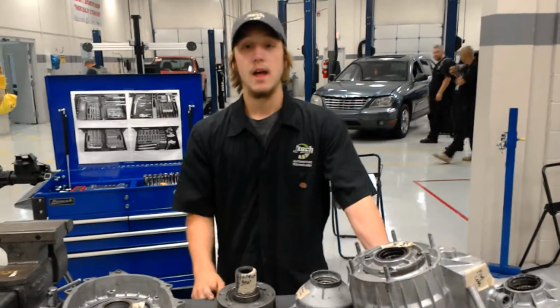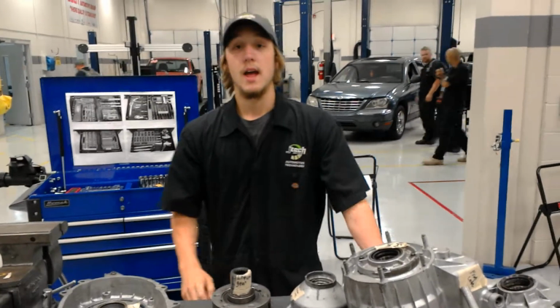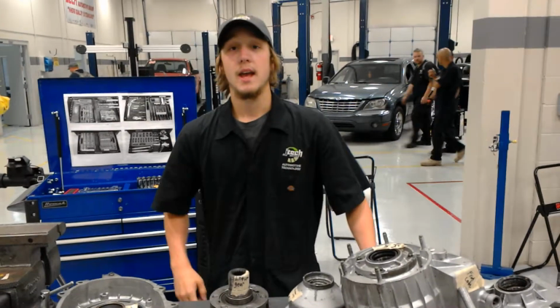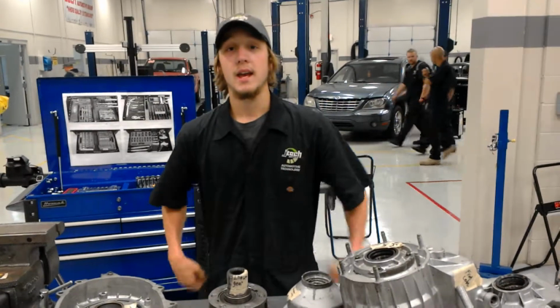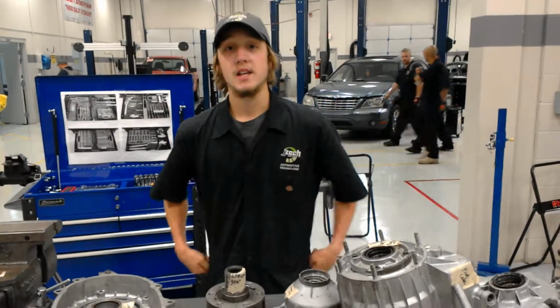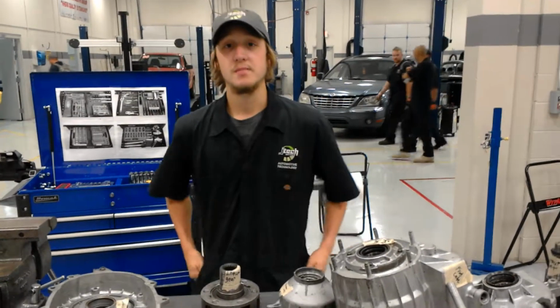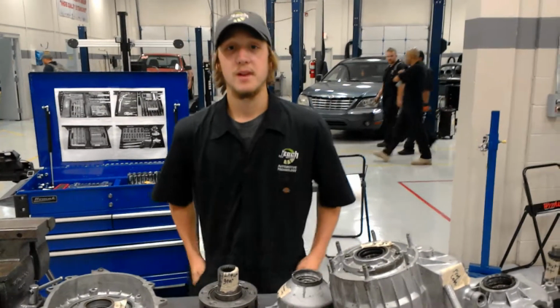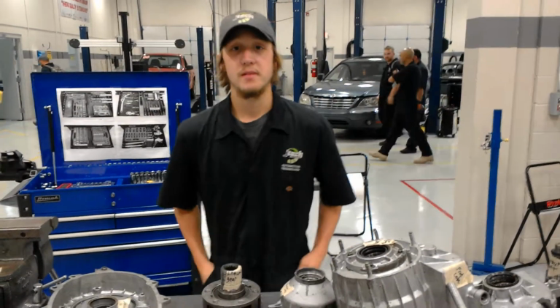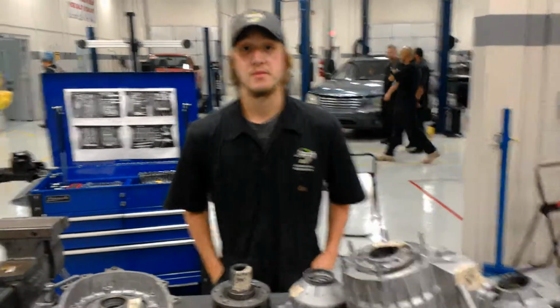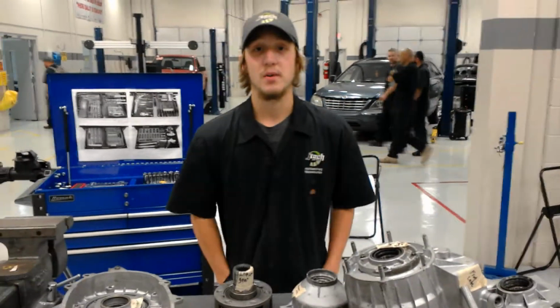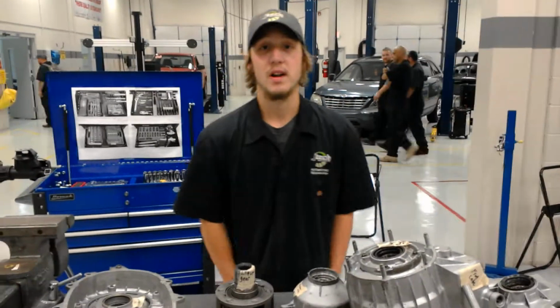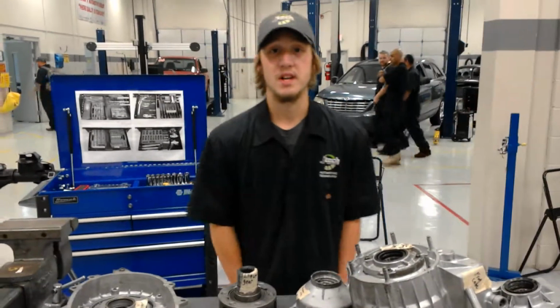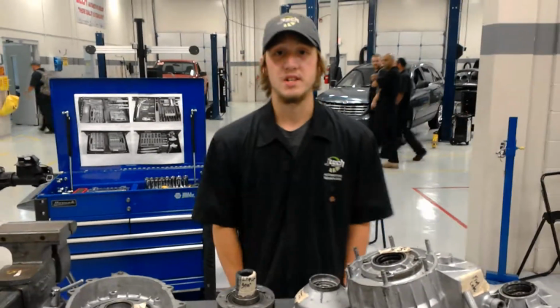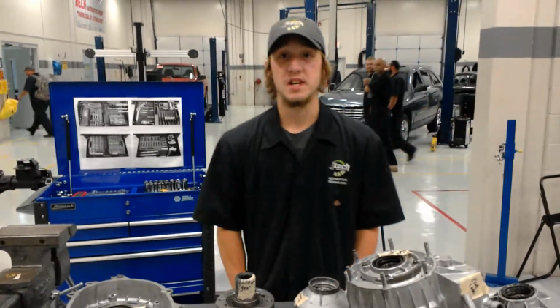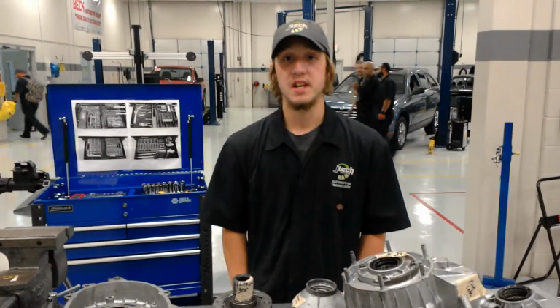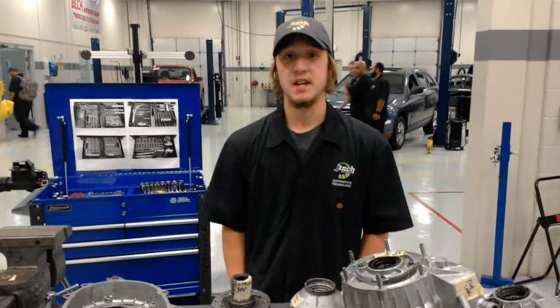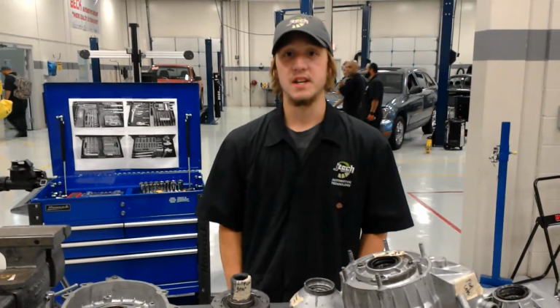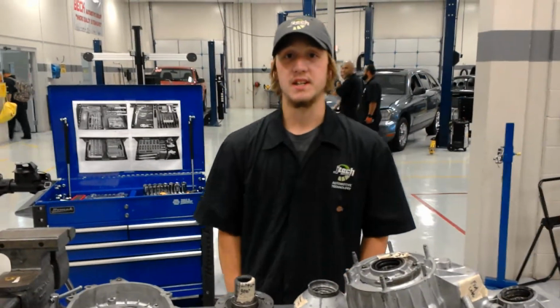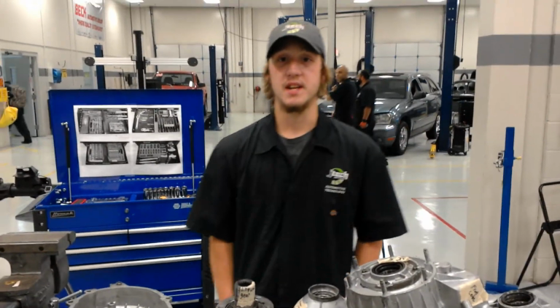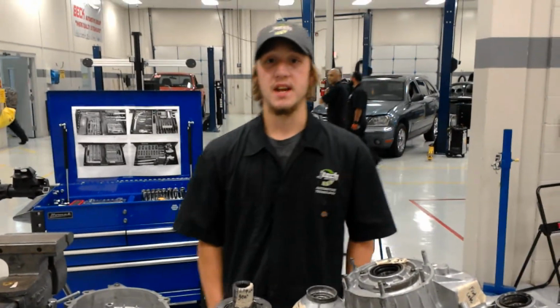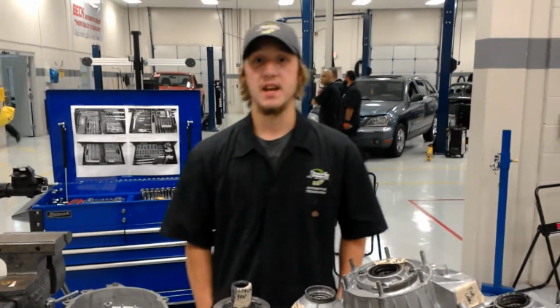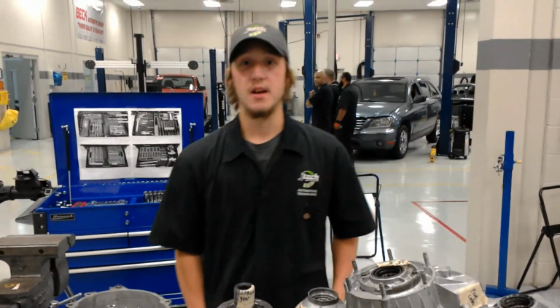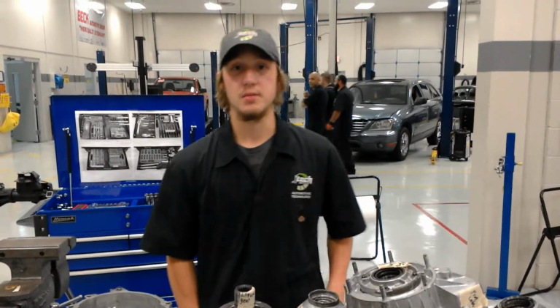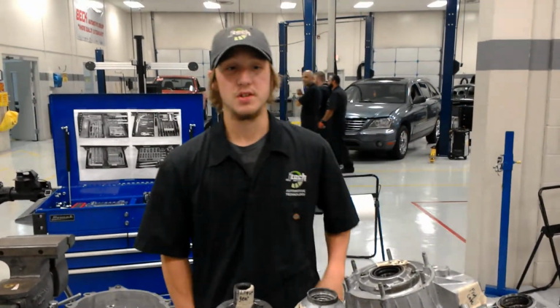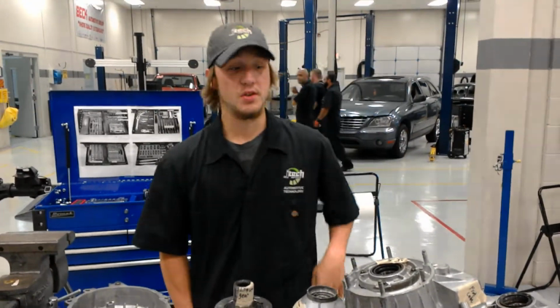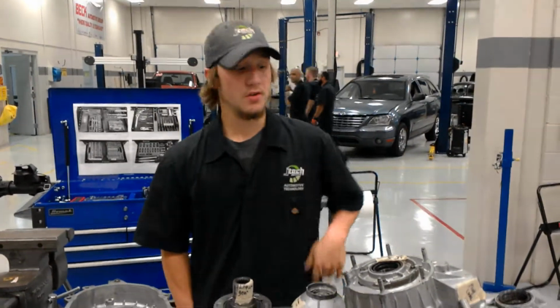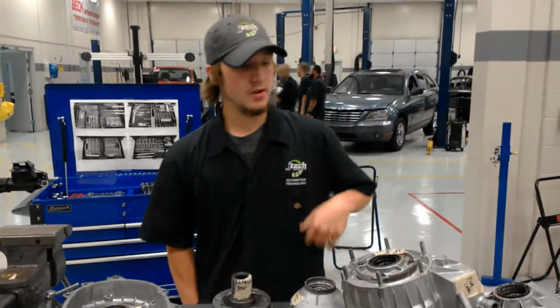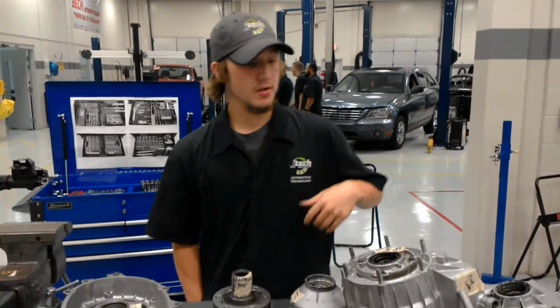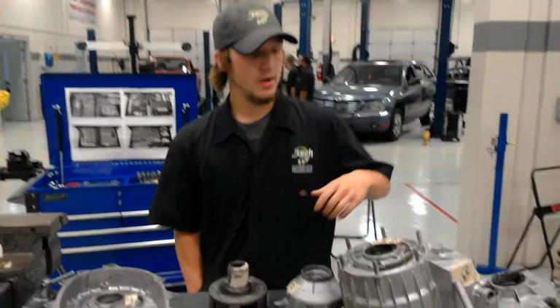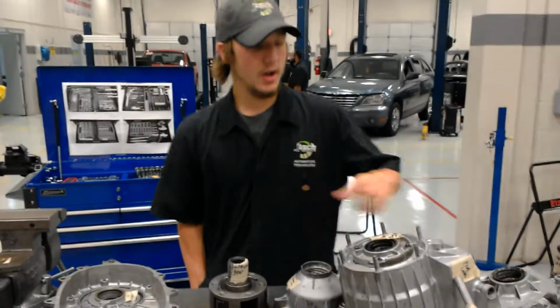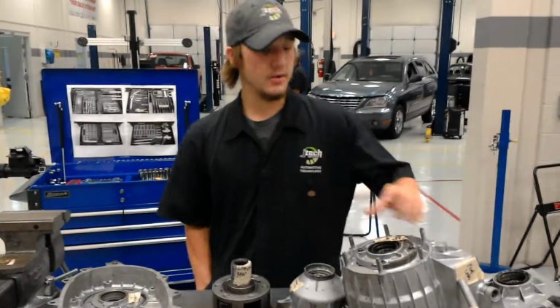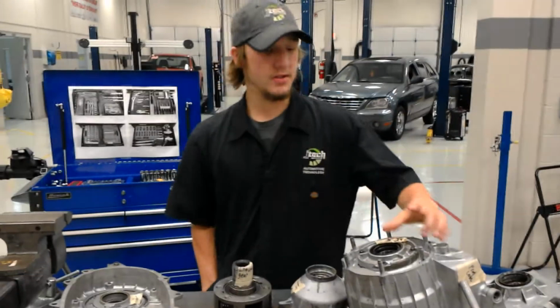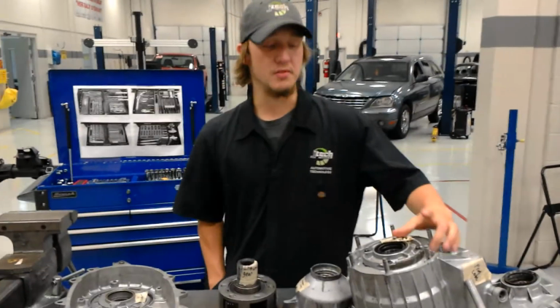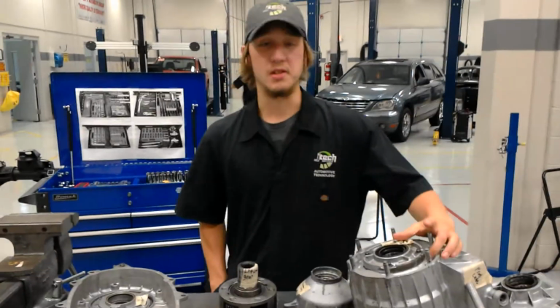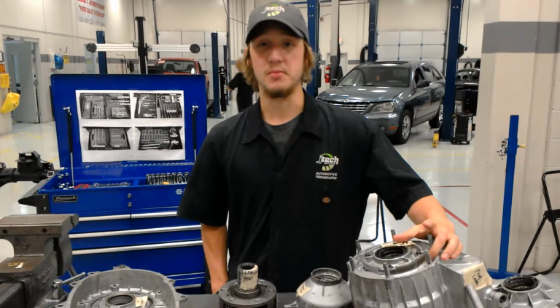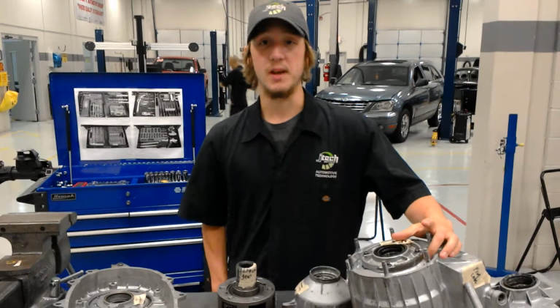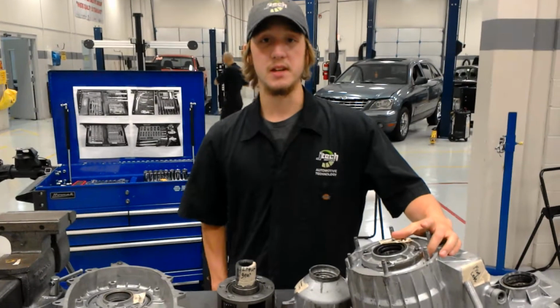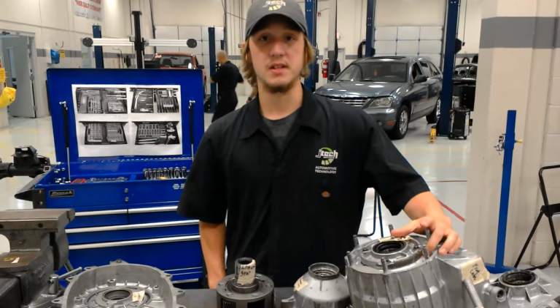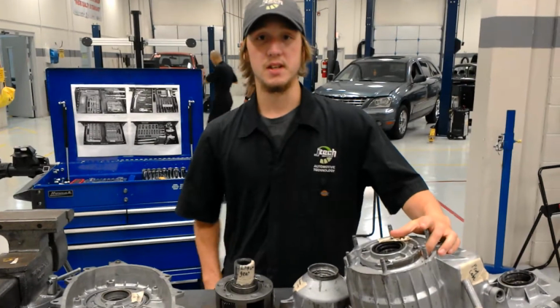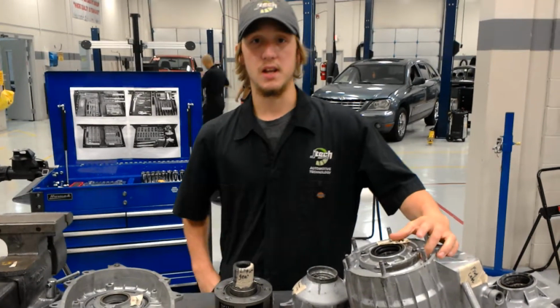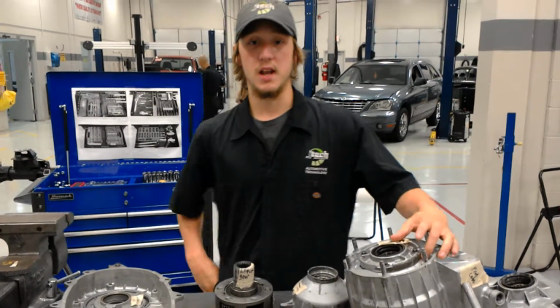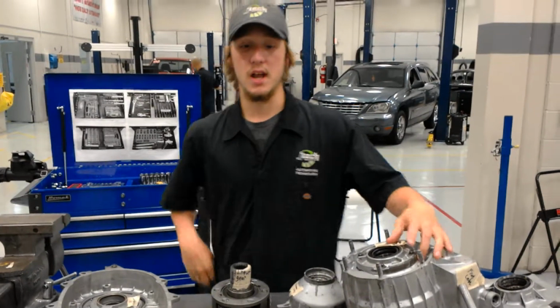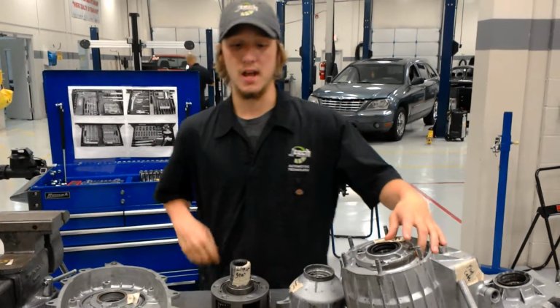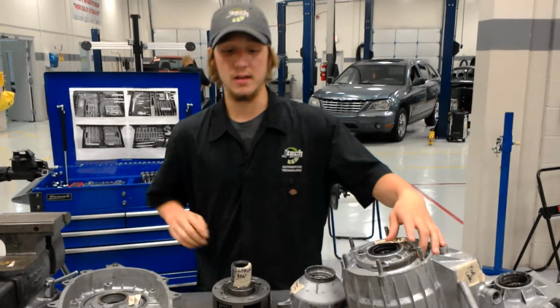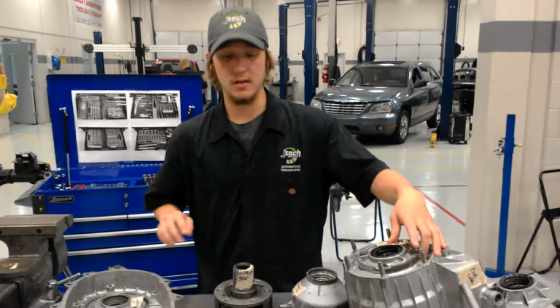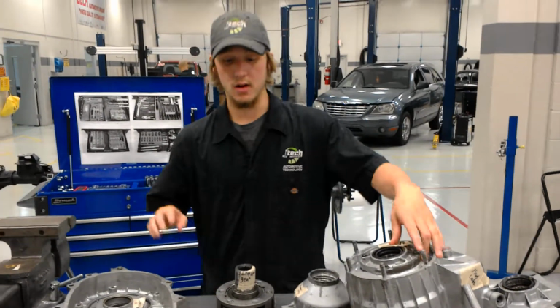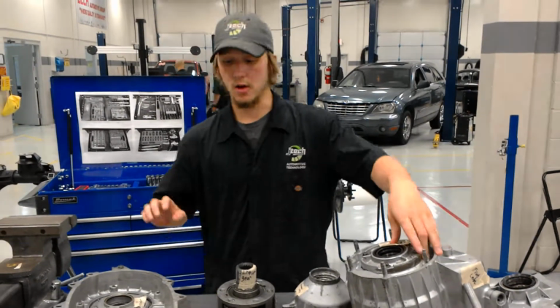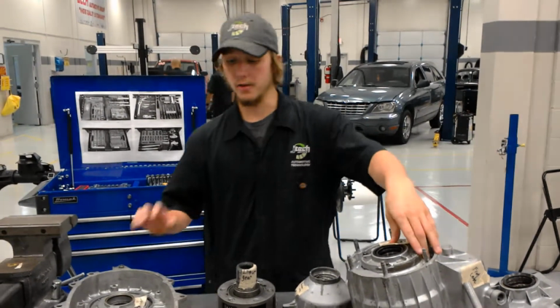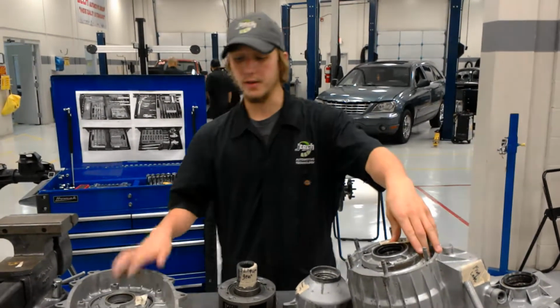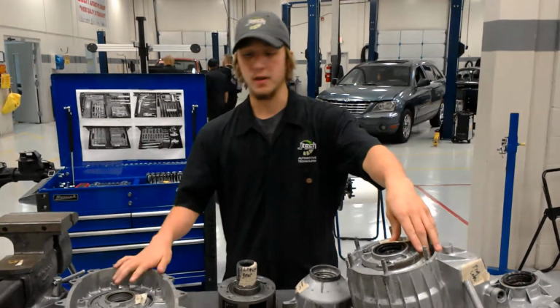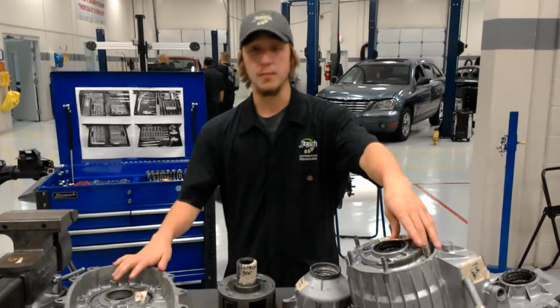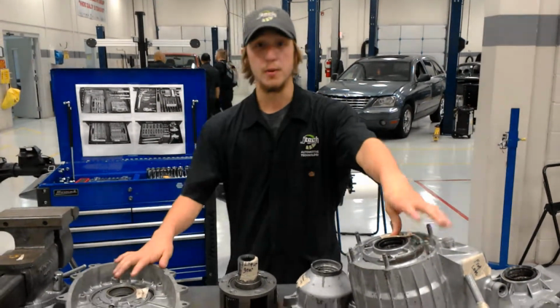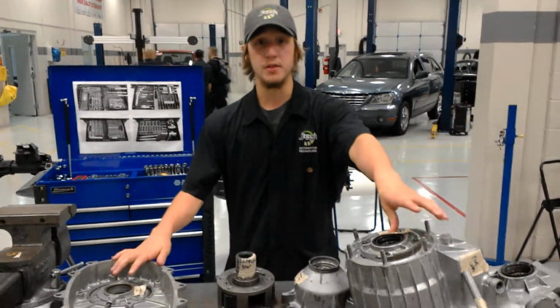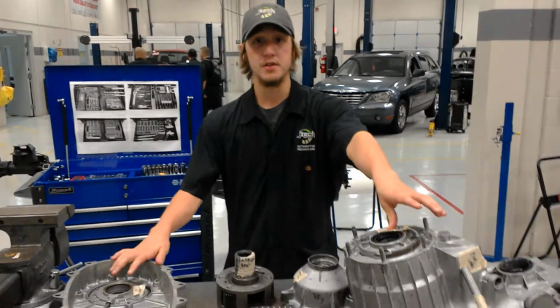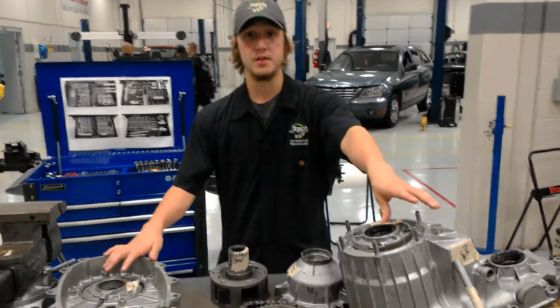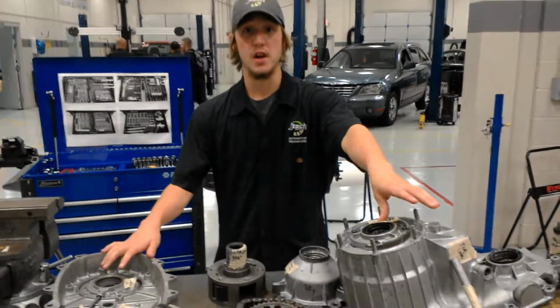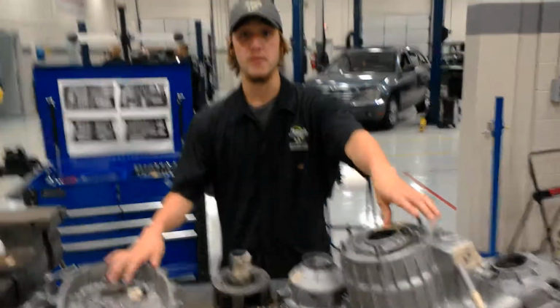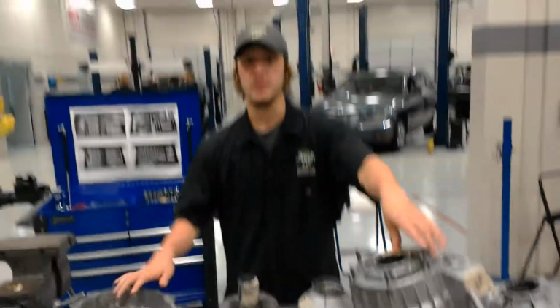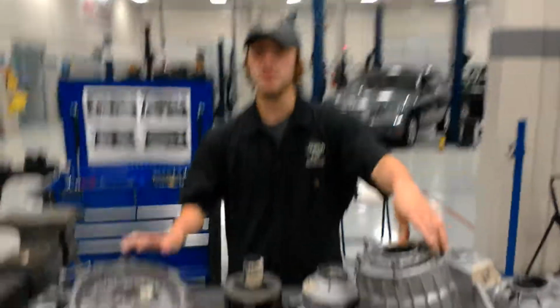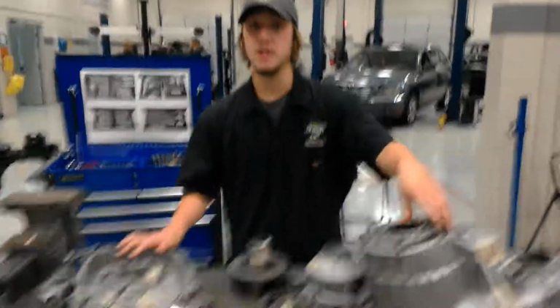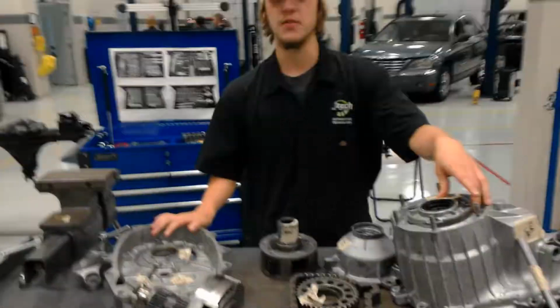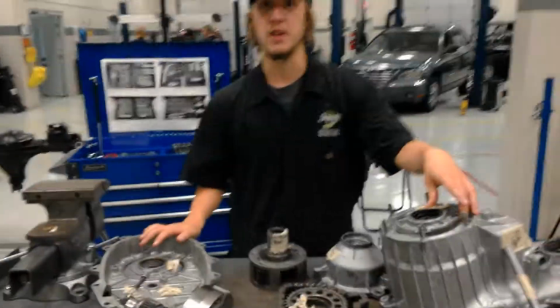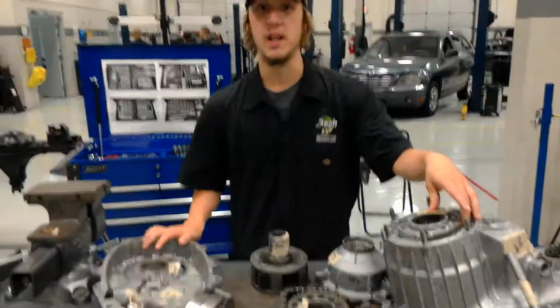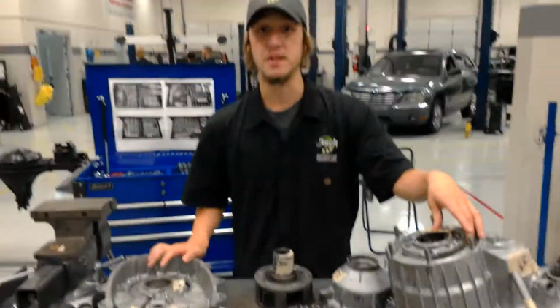Hey guys, my name is Brandon Jtech and today I'm going to be showing you how to inspect the components of the transfer case.